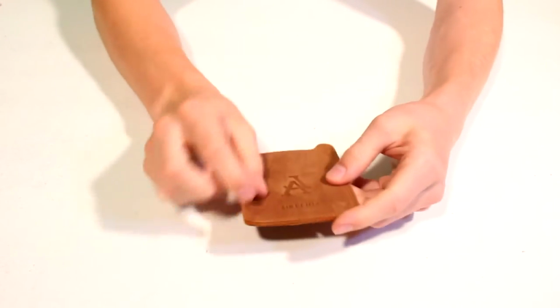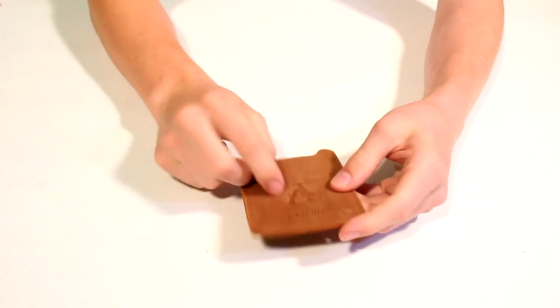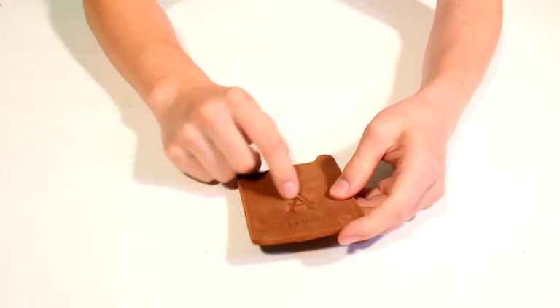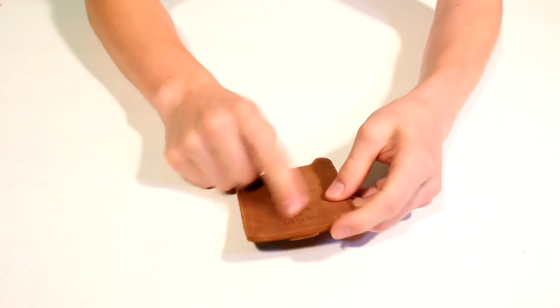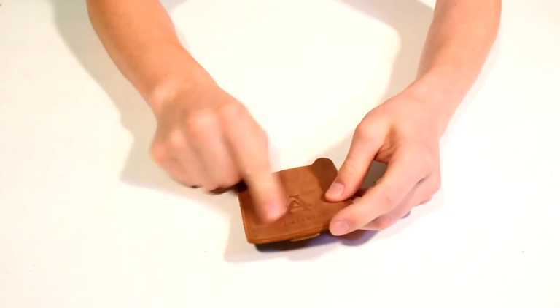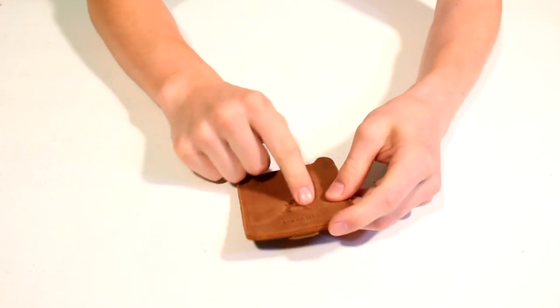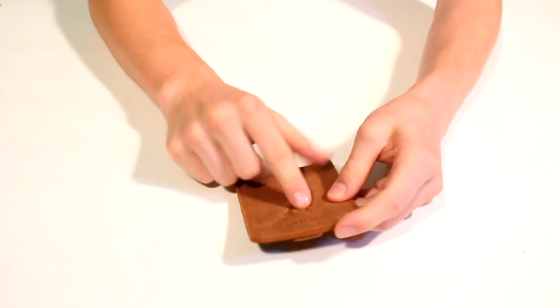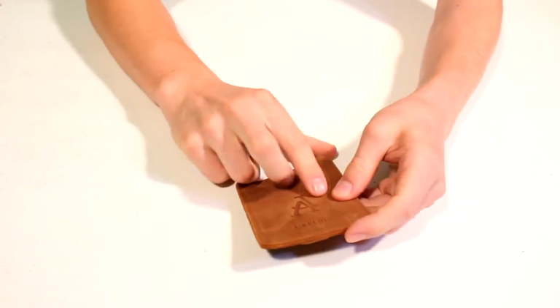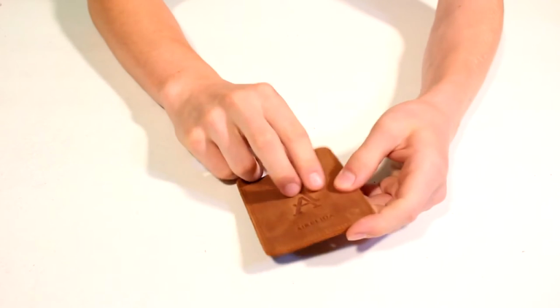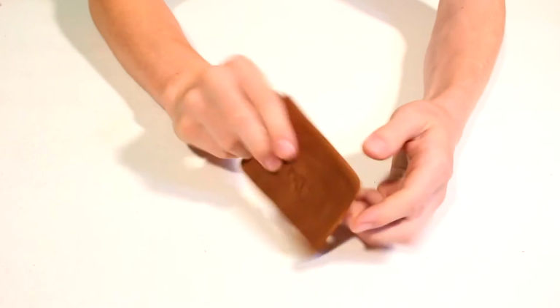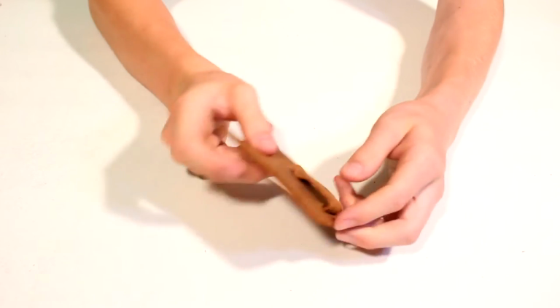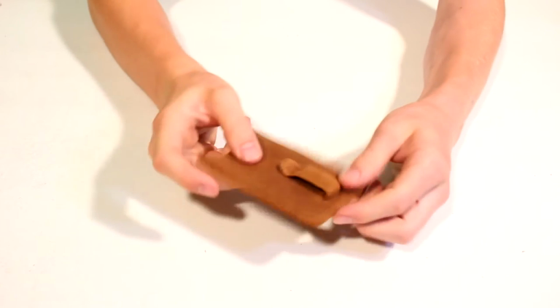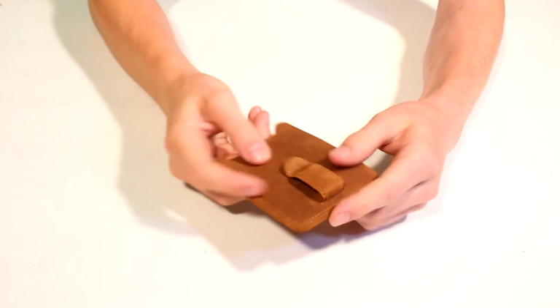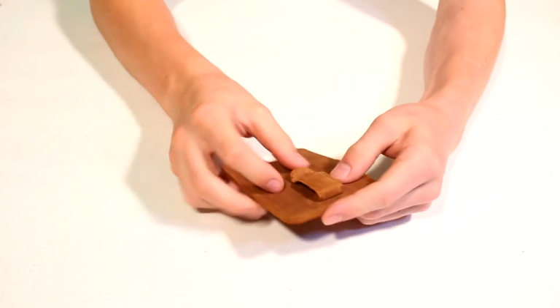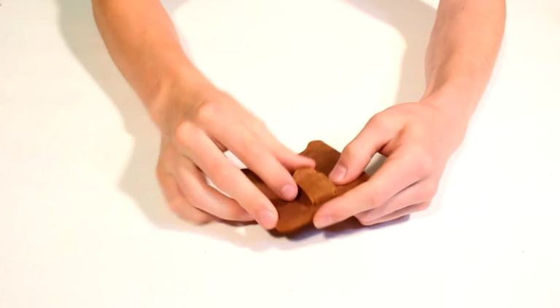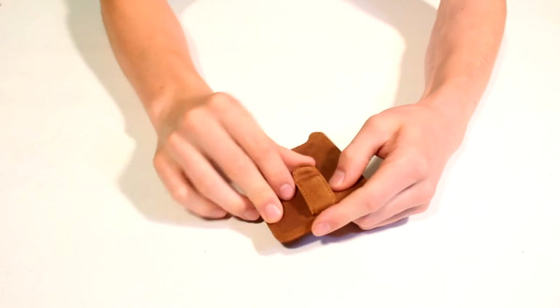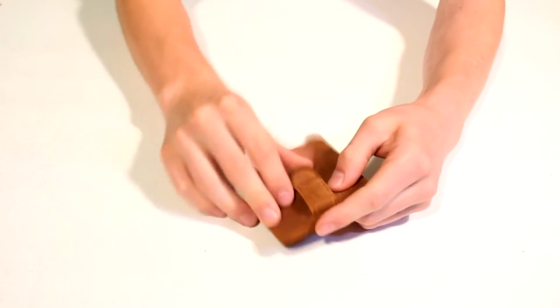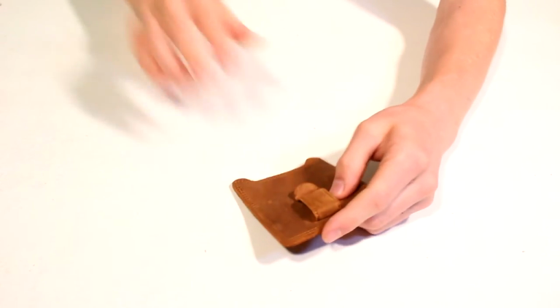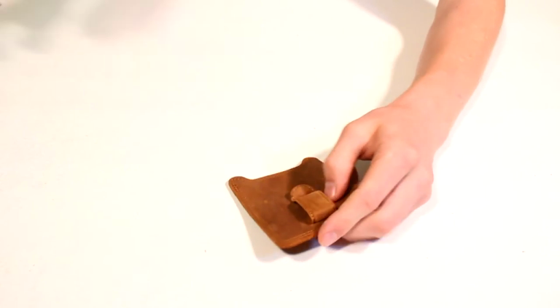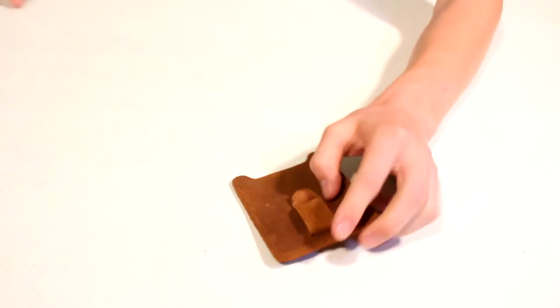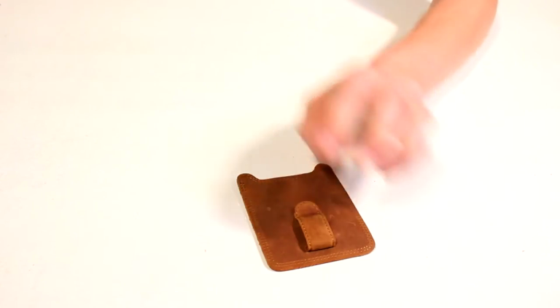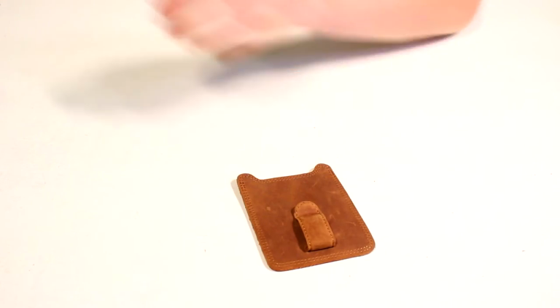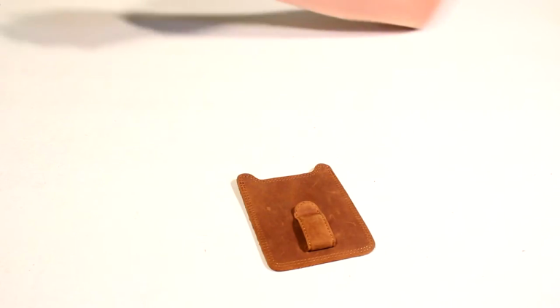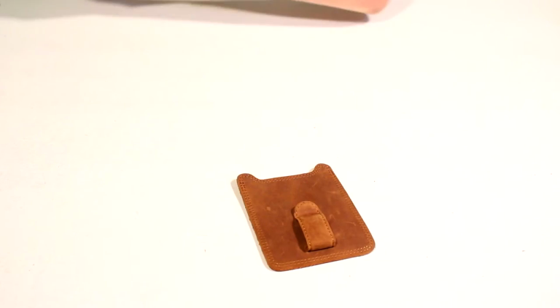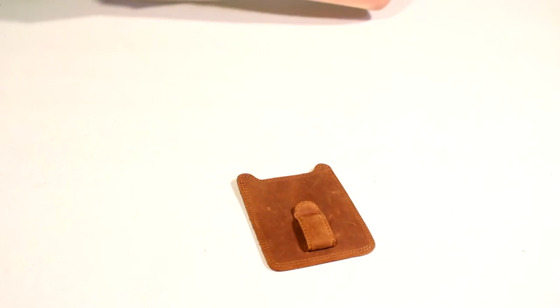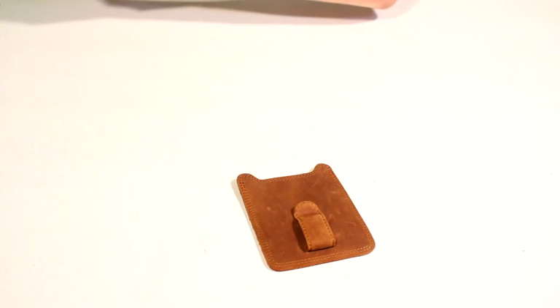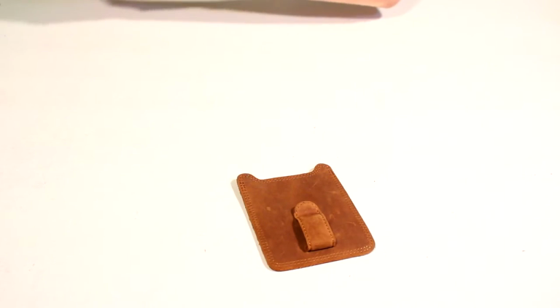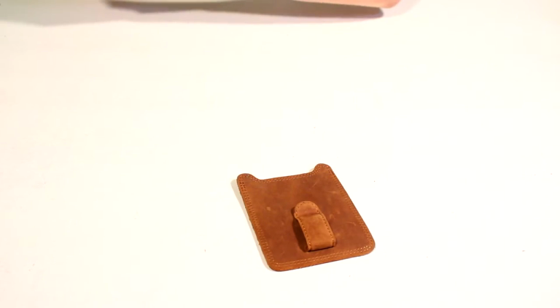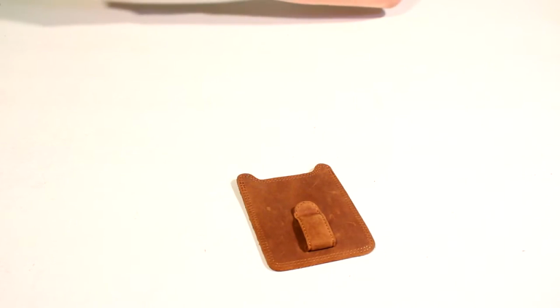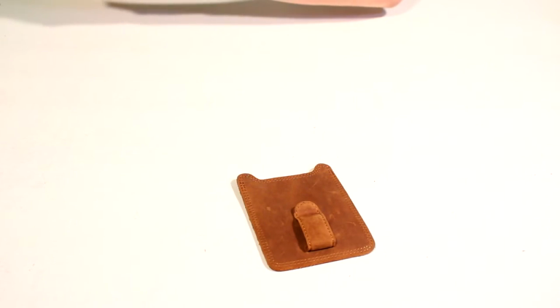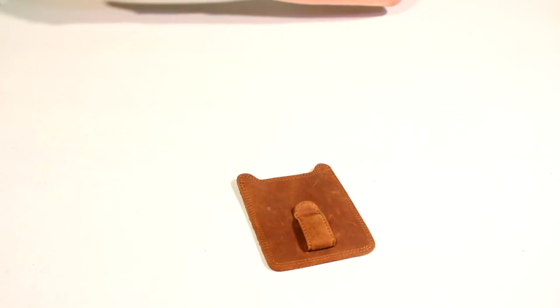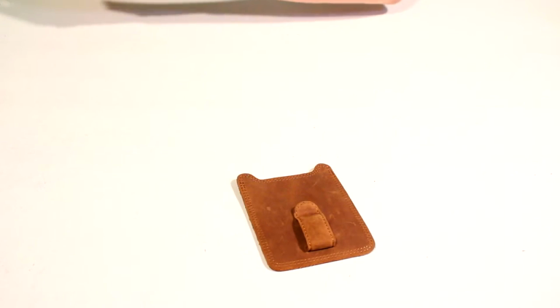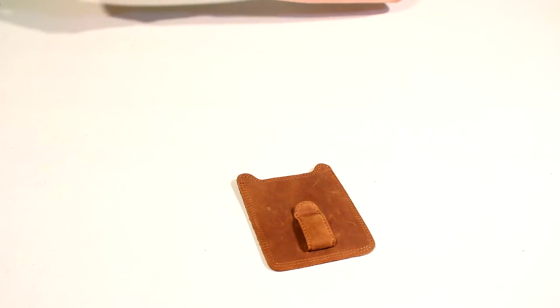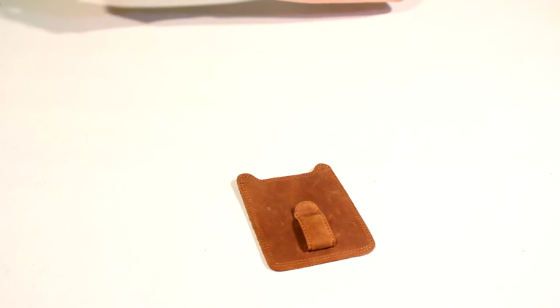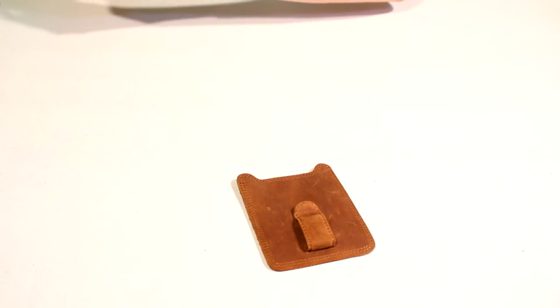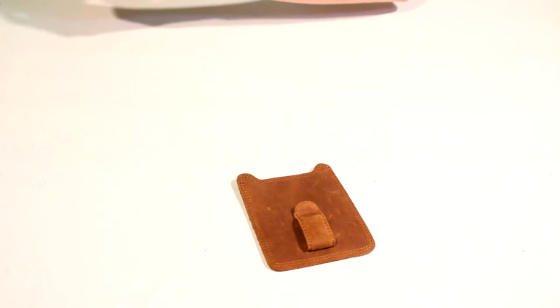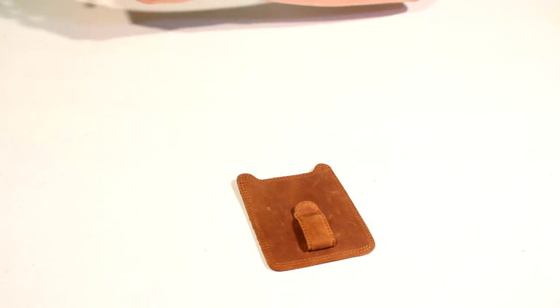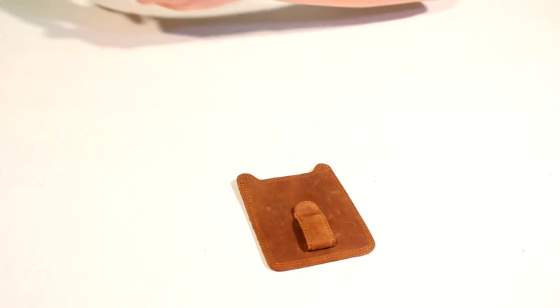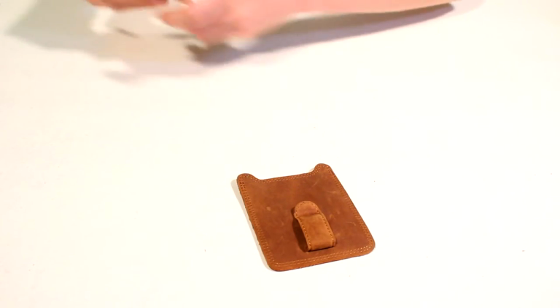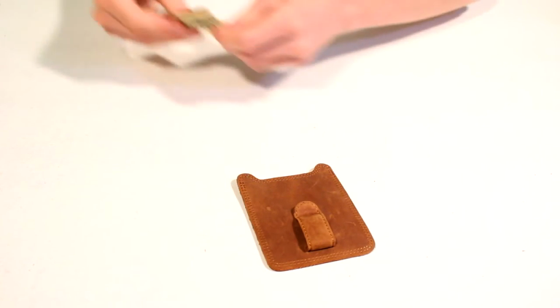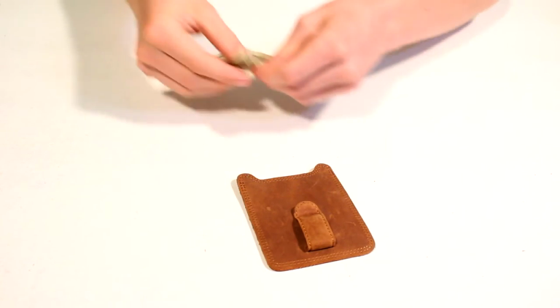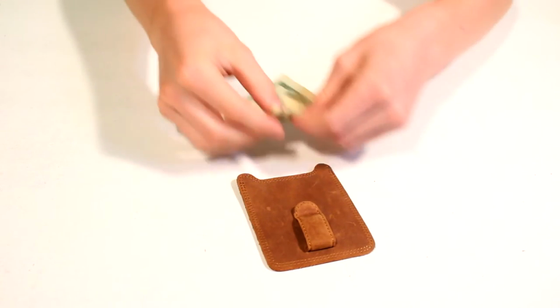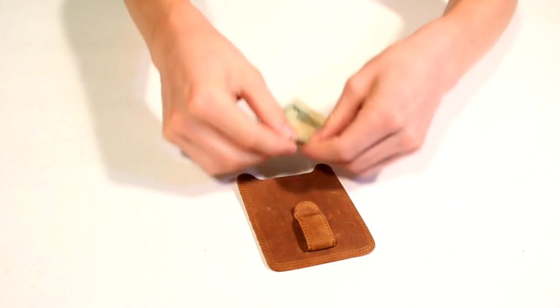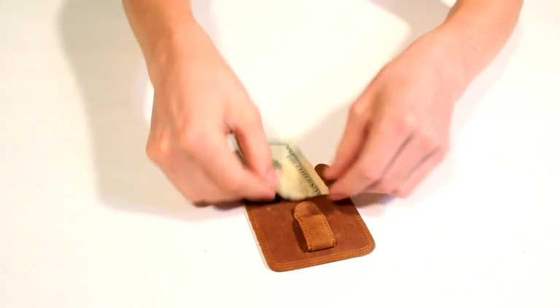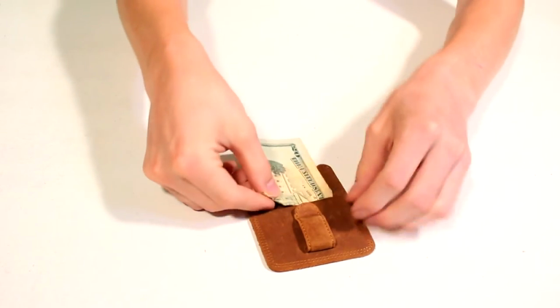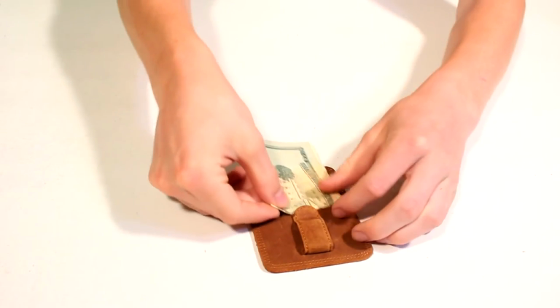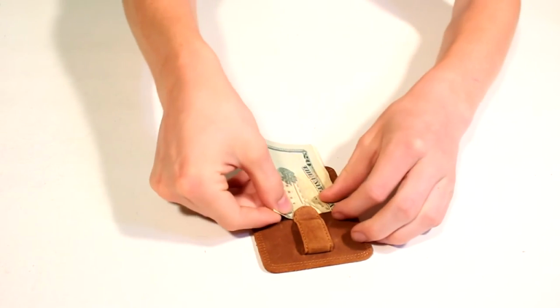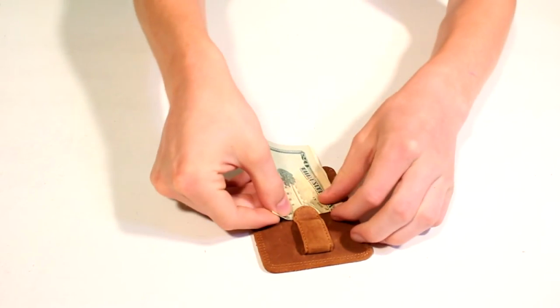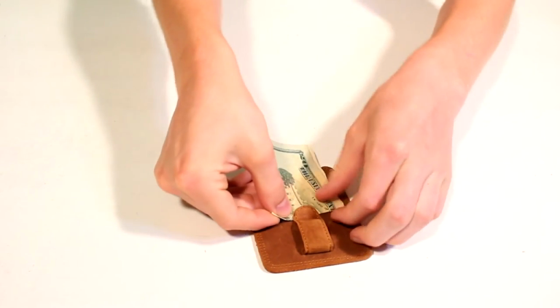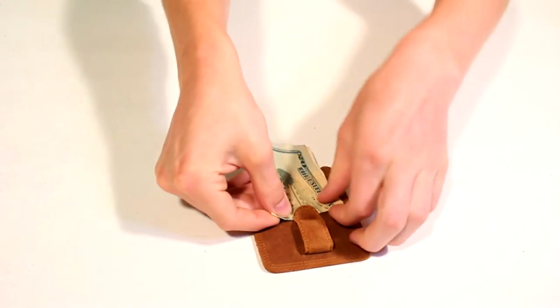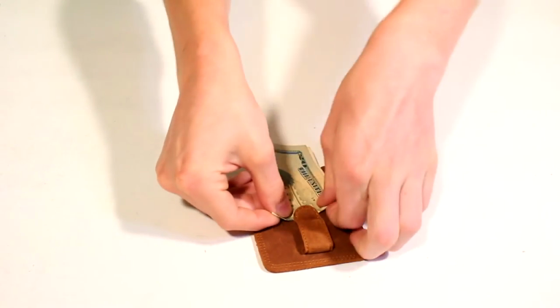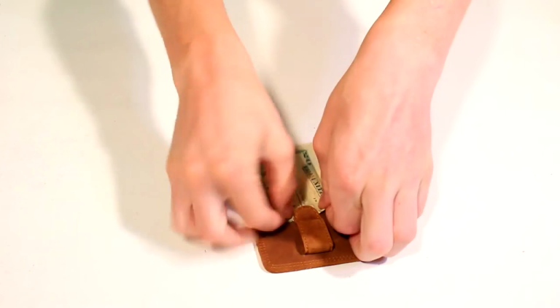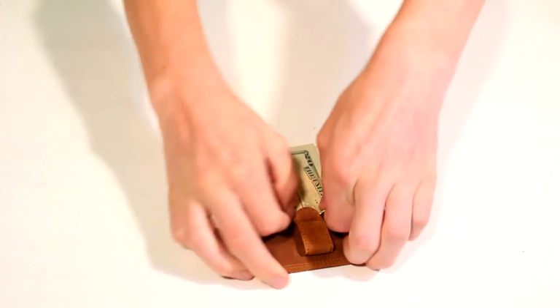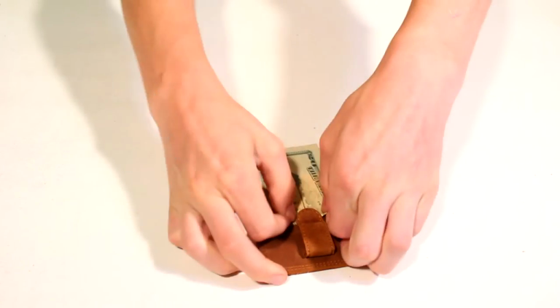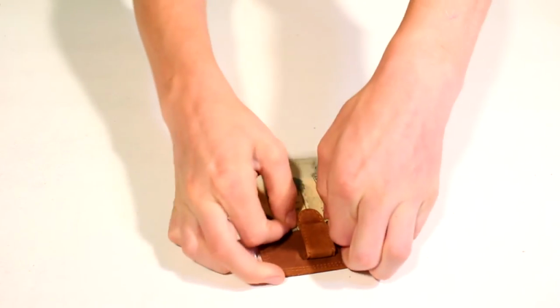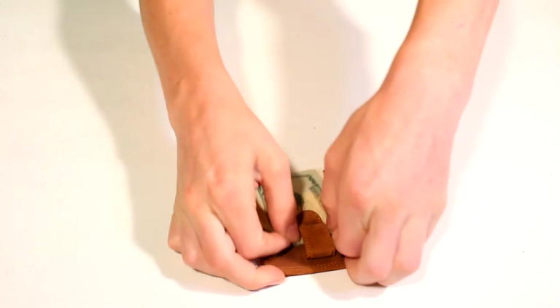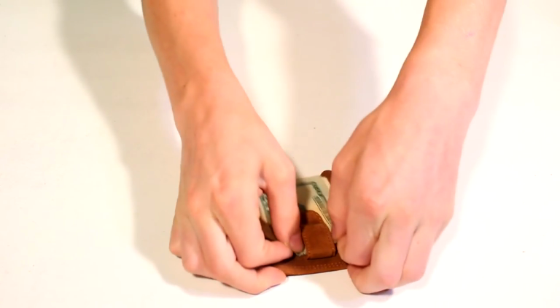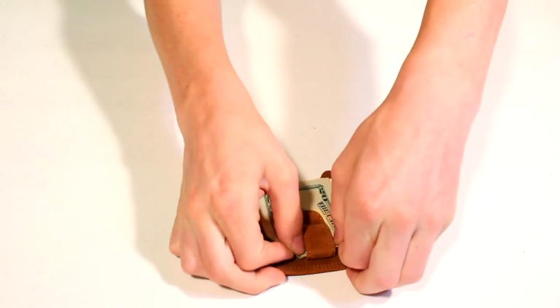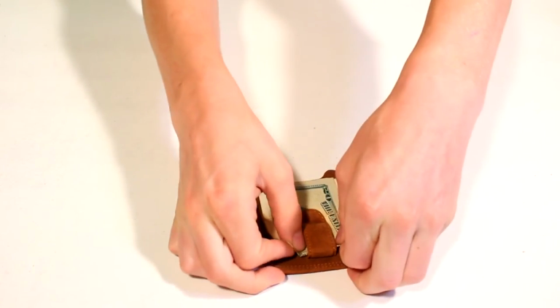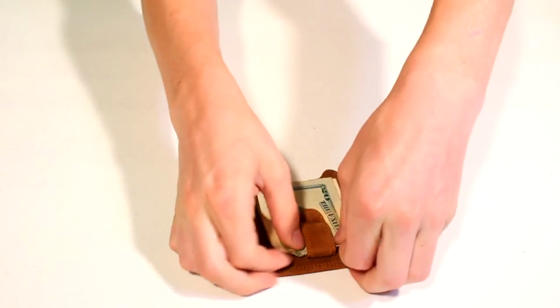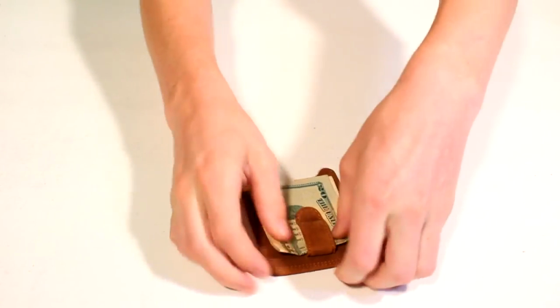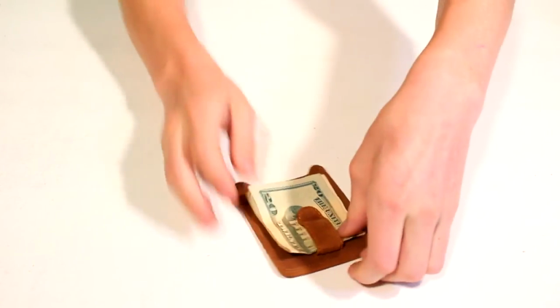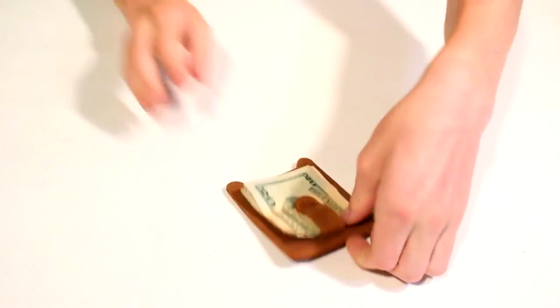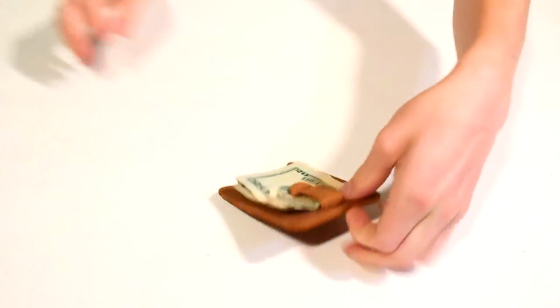You've got the logo here on the front, and then on the back you have your clip, which is where you put your money — just slide that right in there.